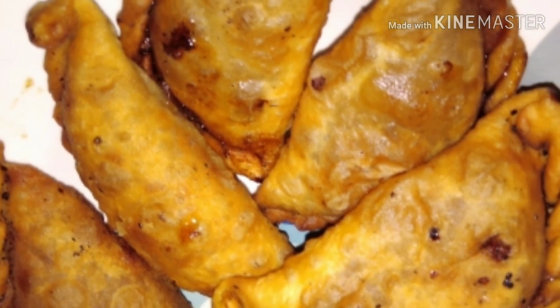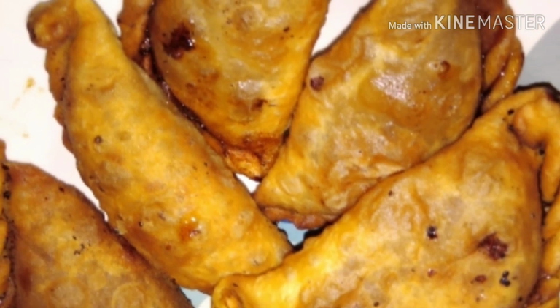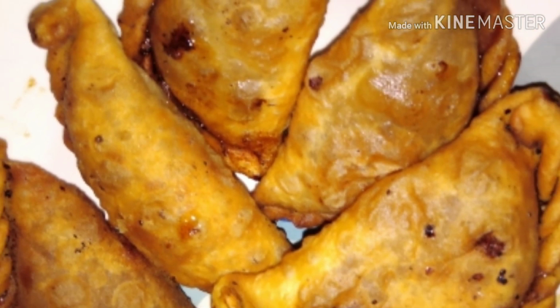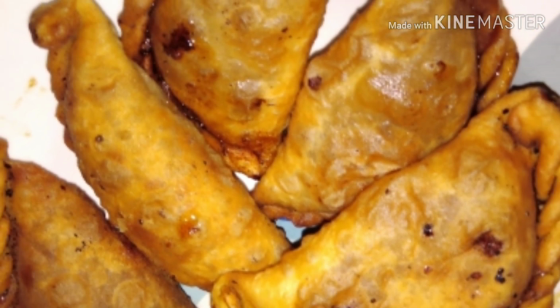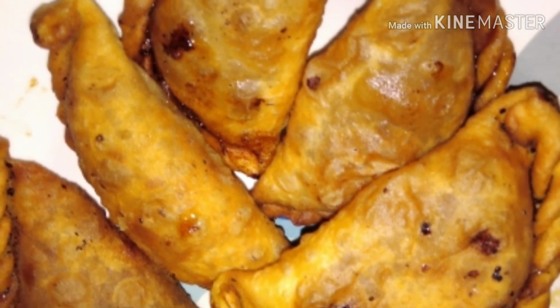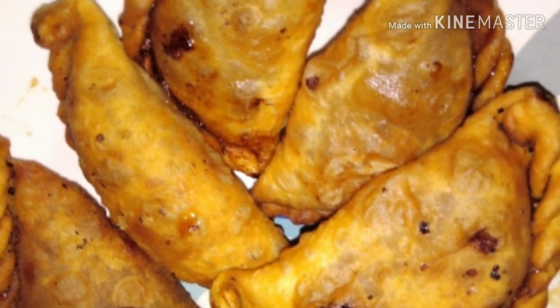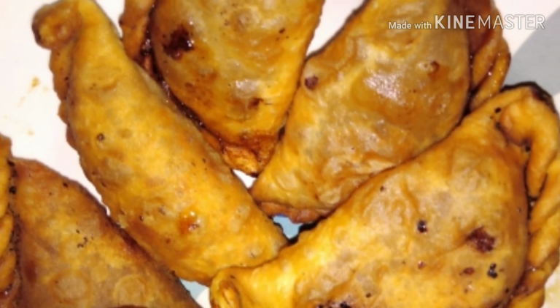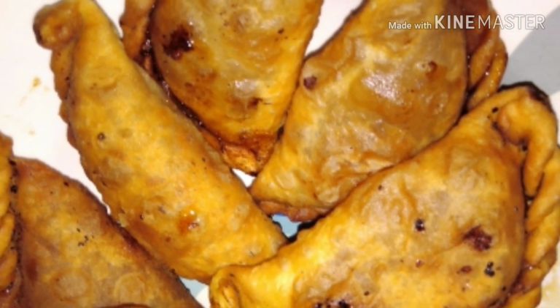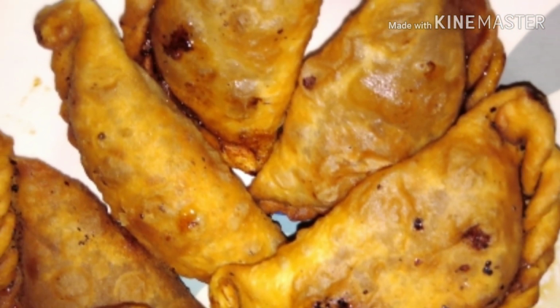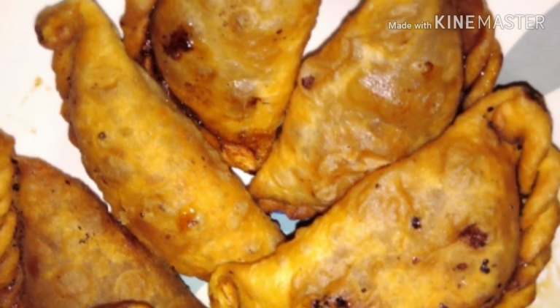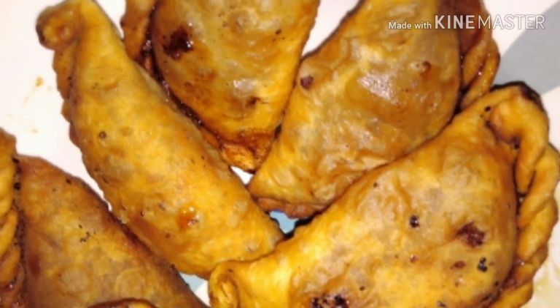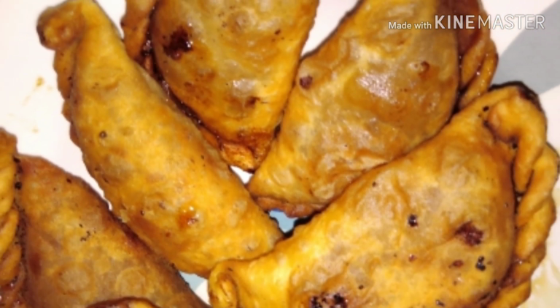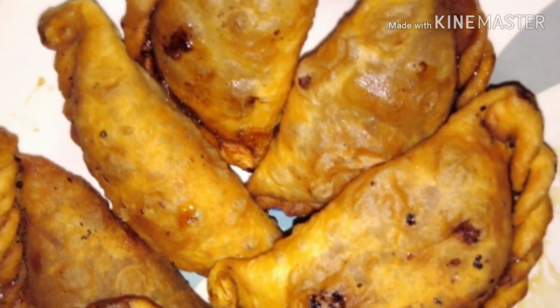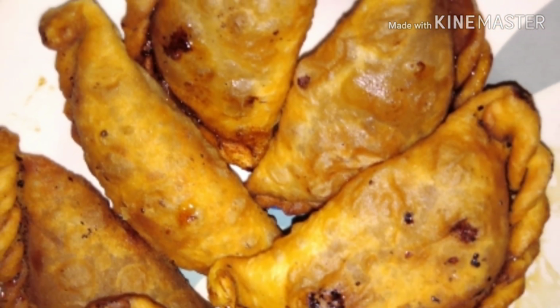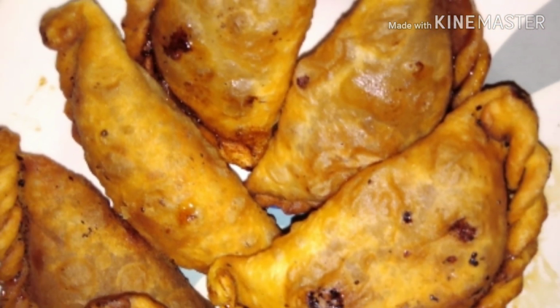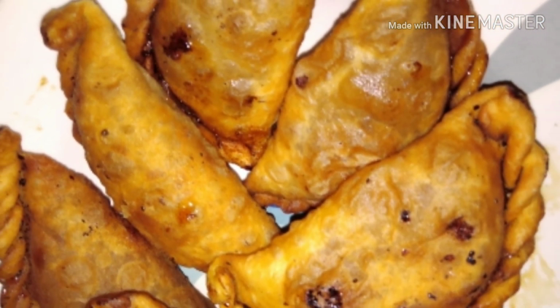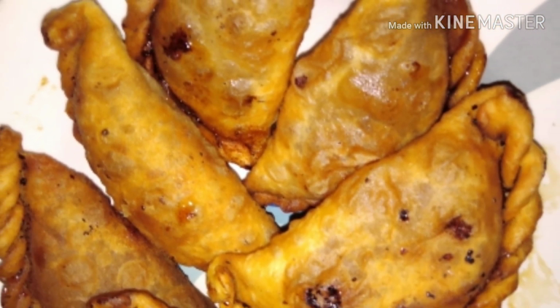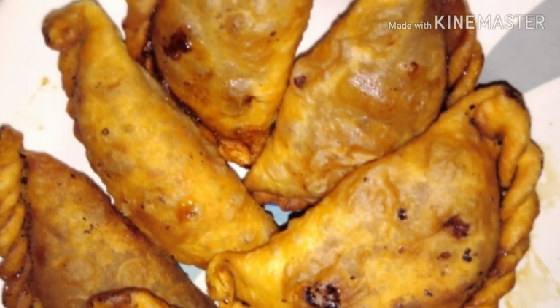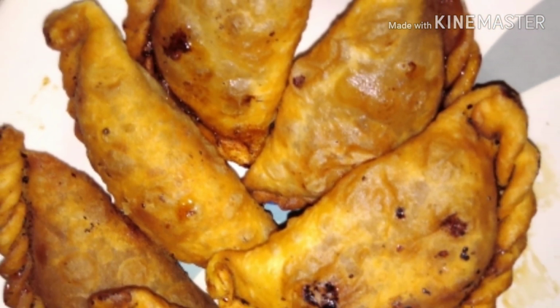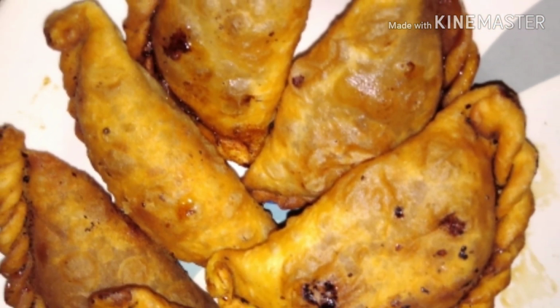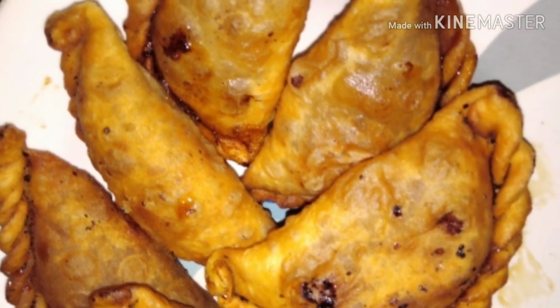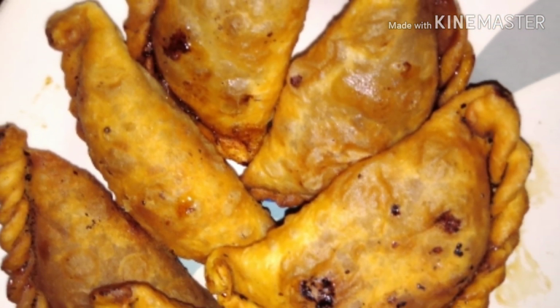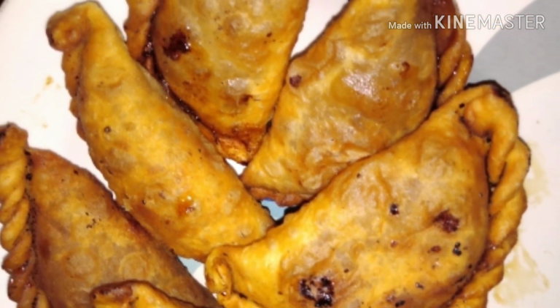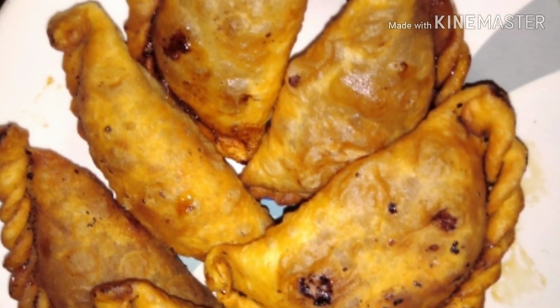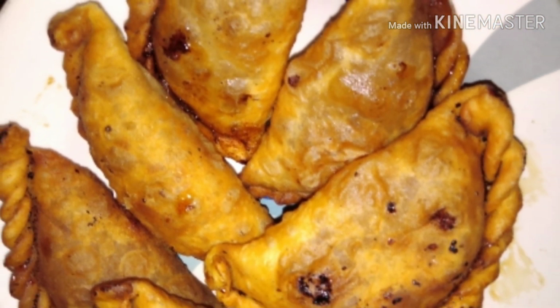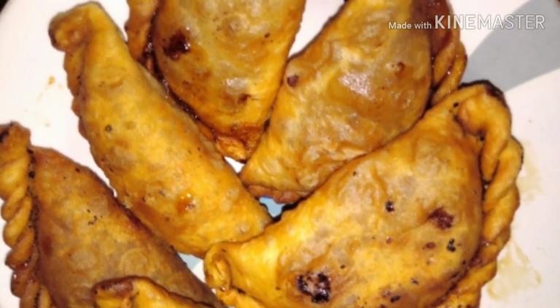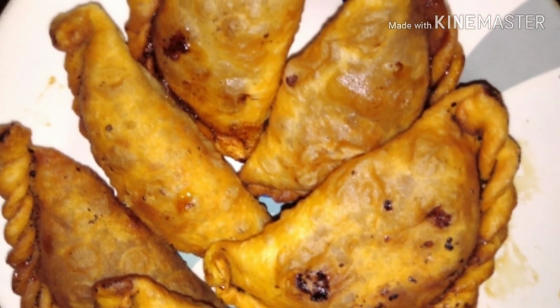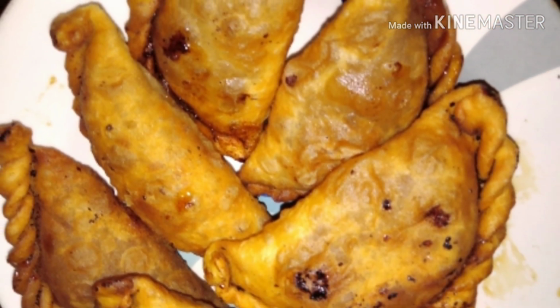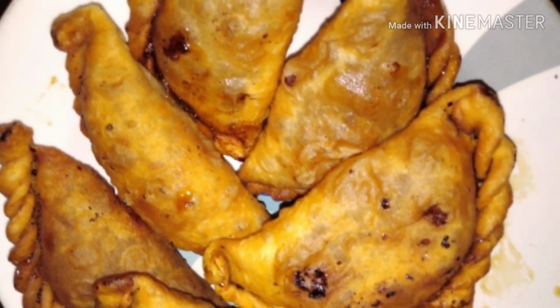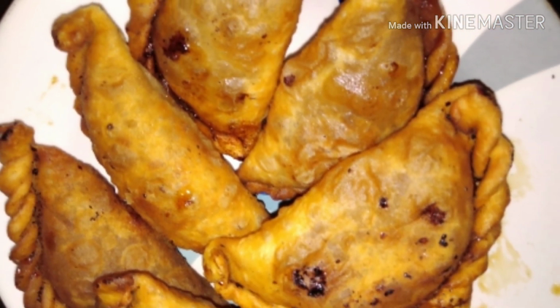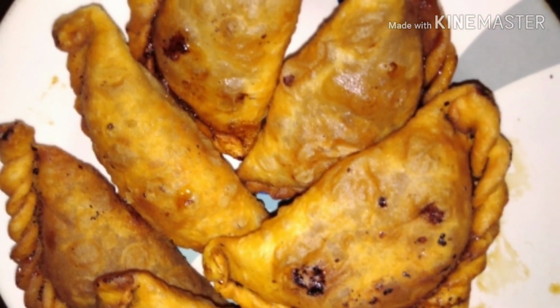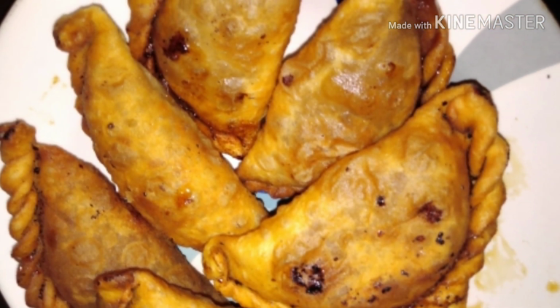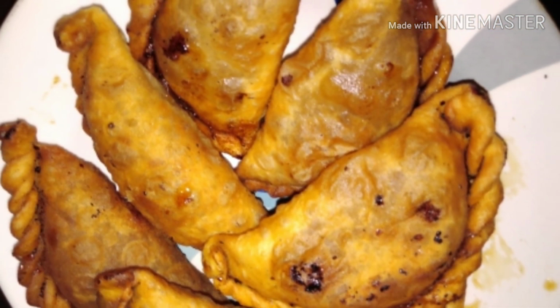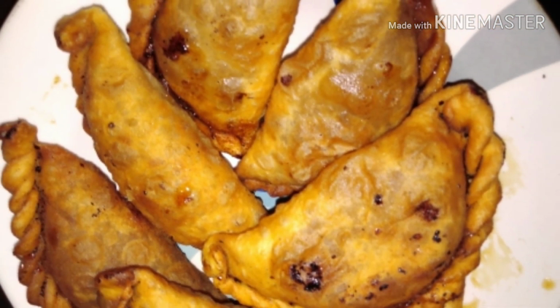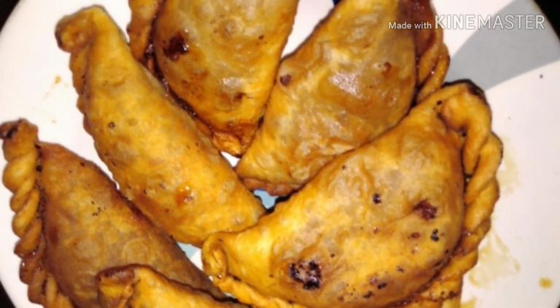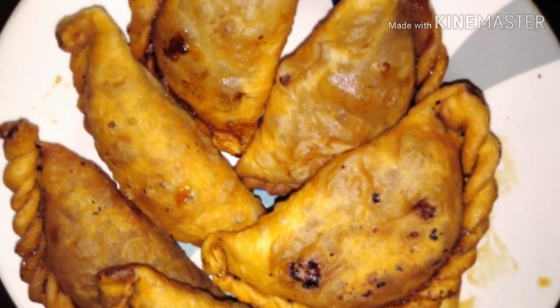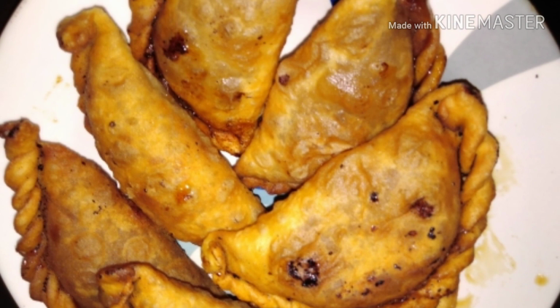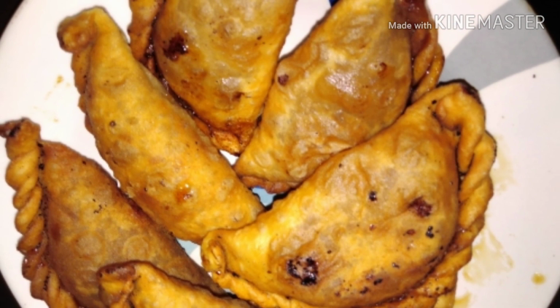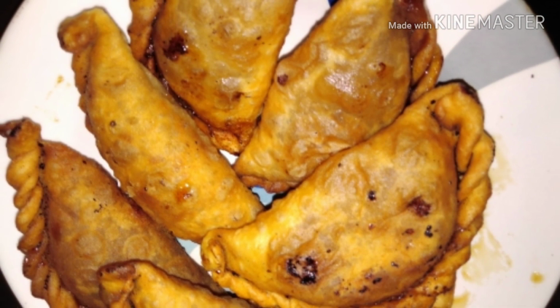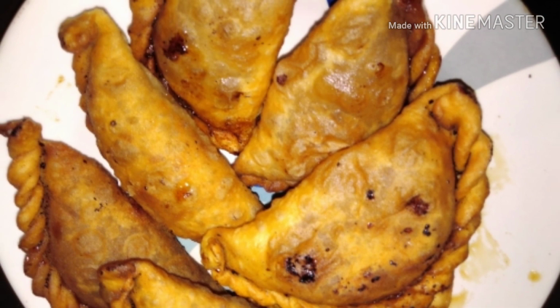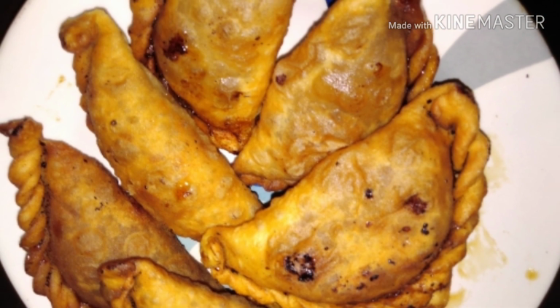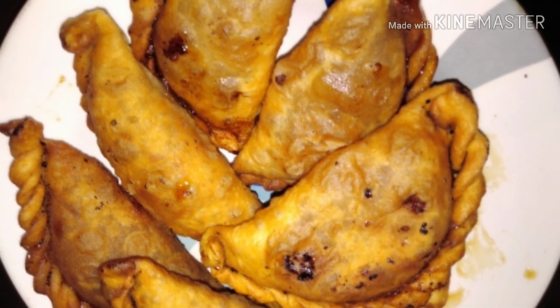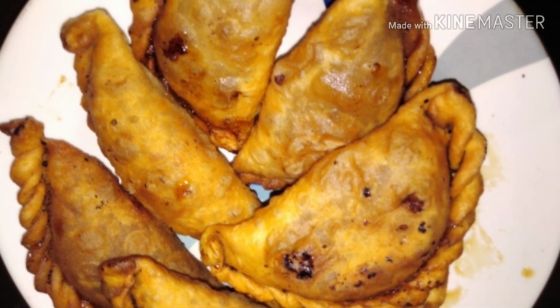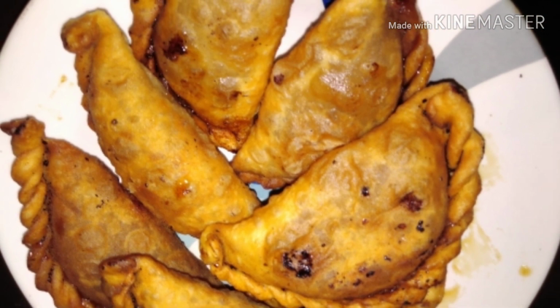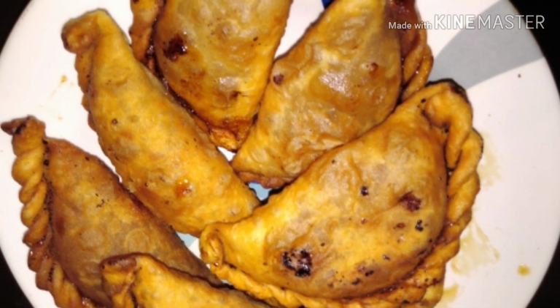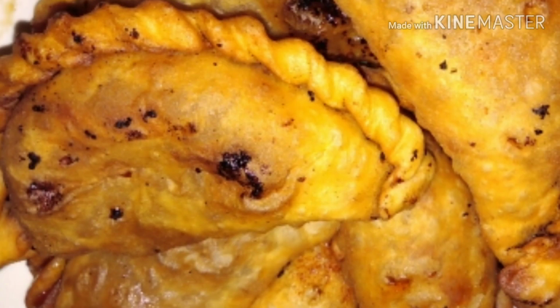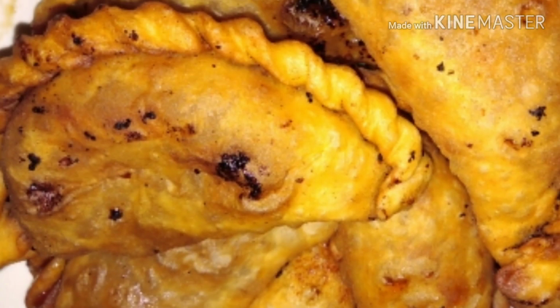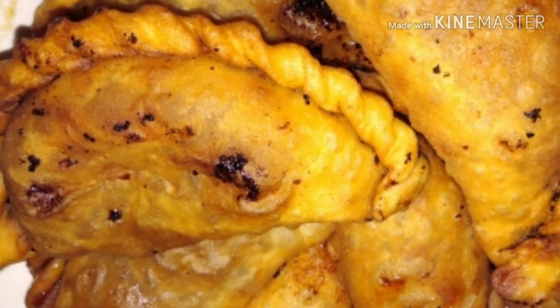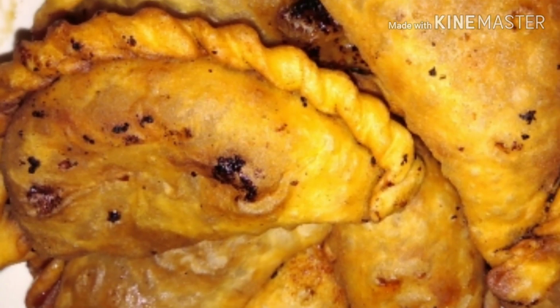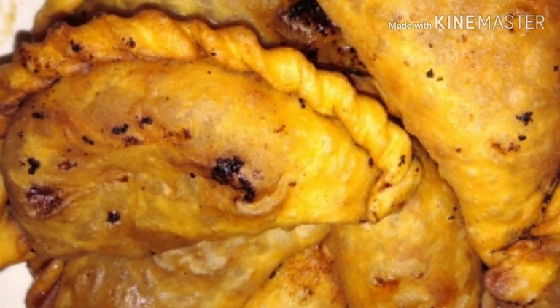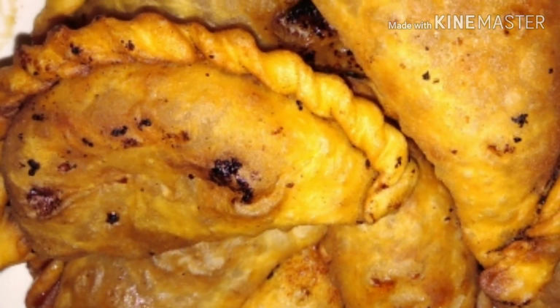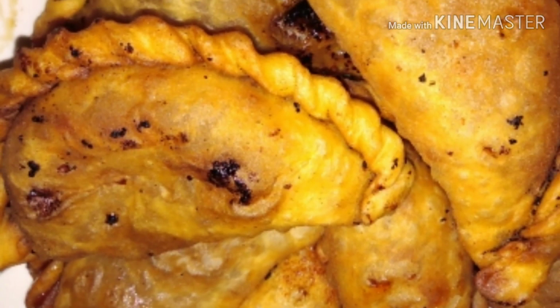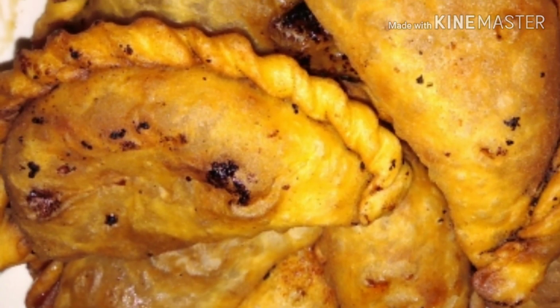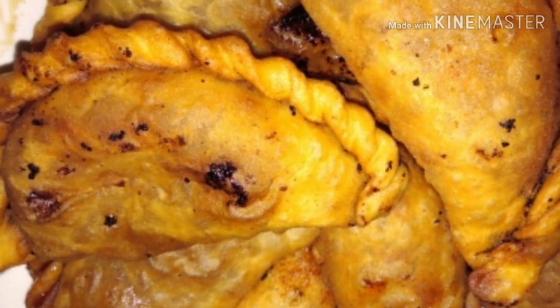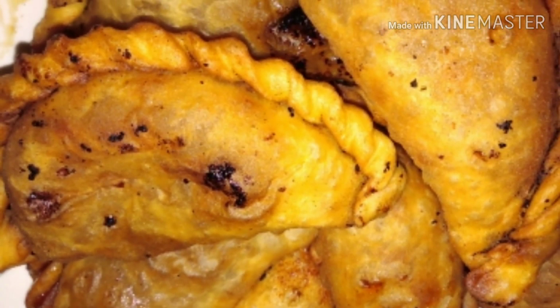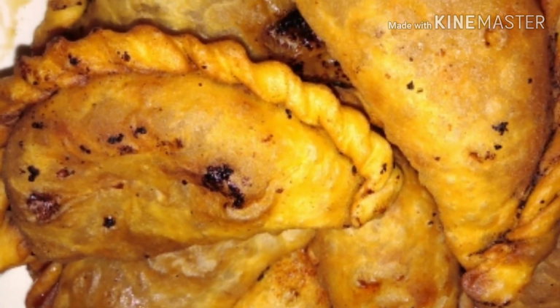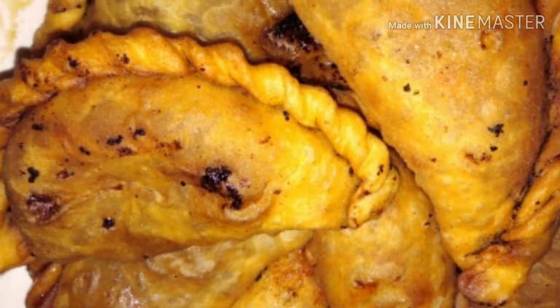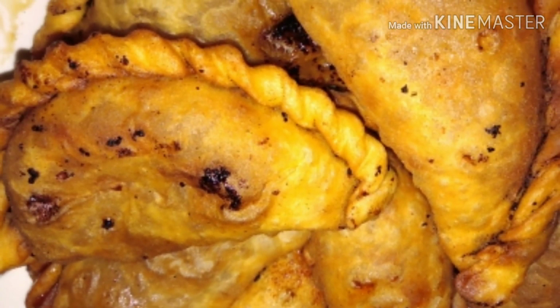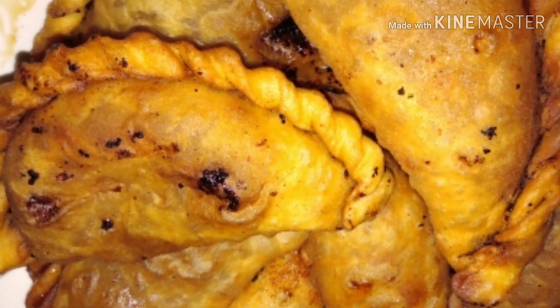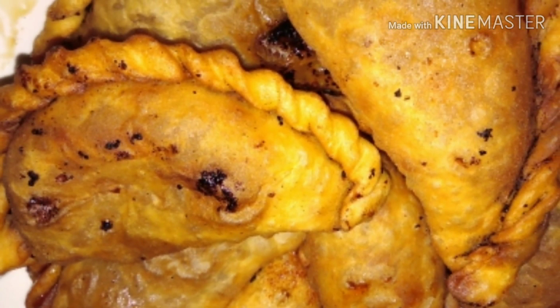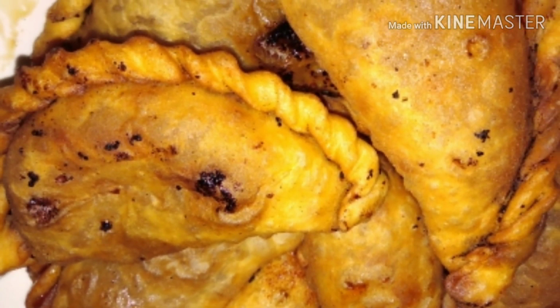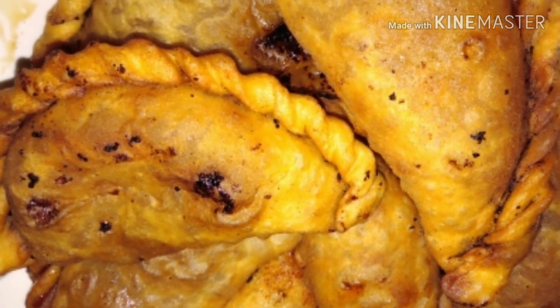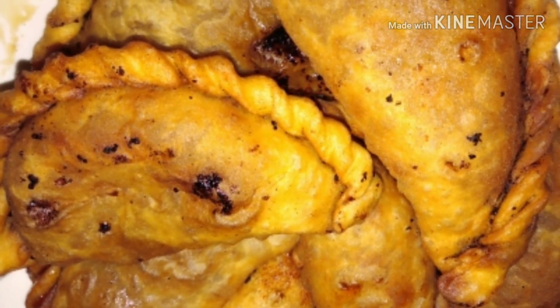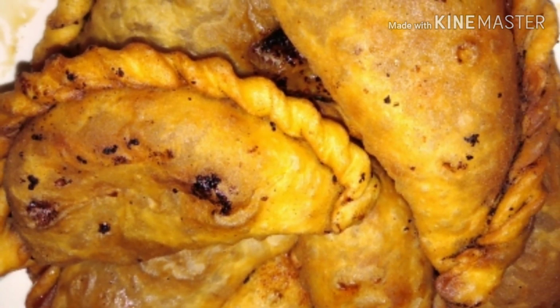Hello Friends, welcome back to Zaz Kitchen. I am ready to go.